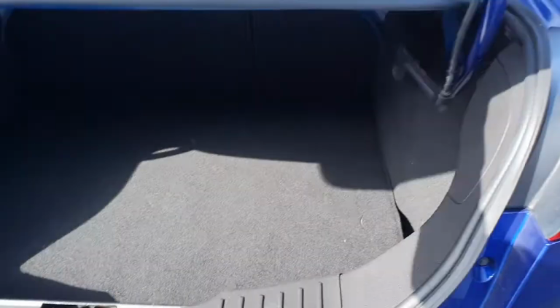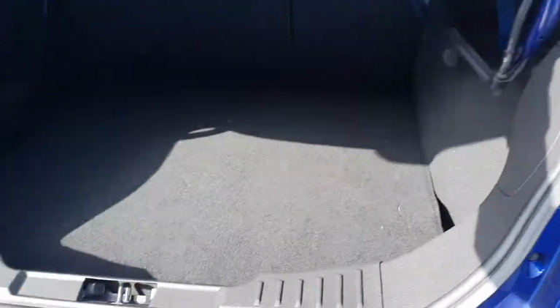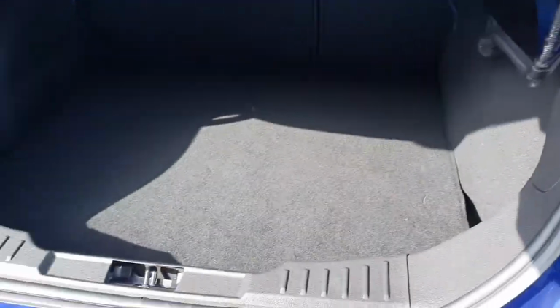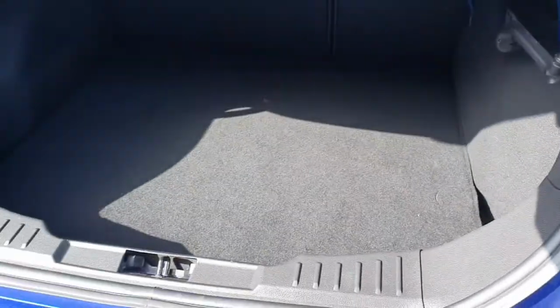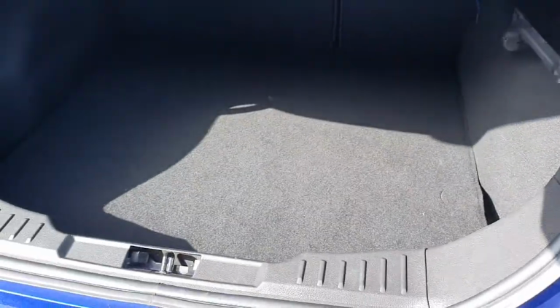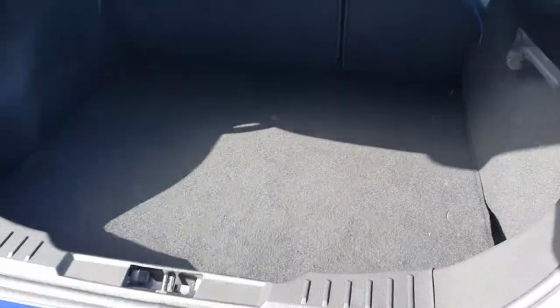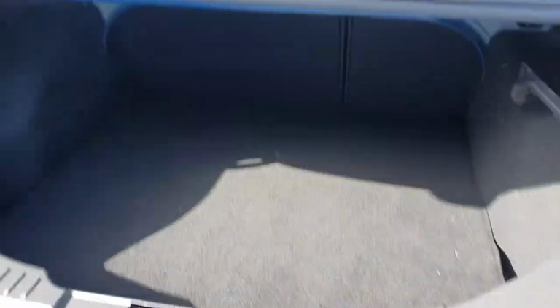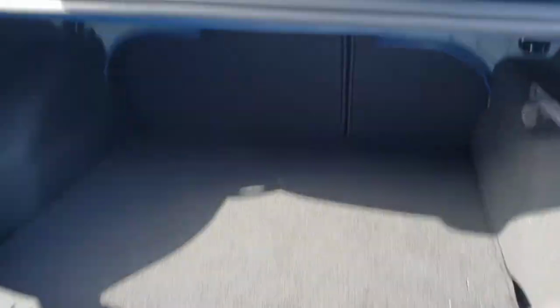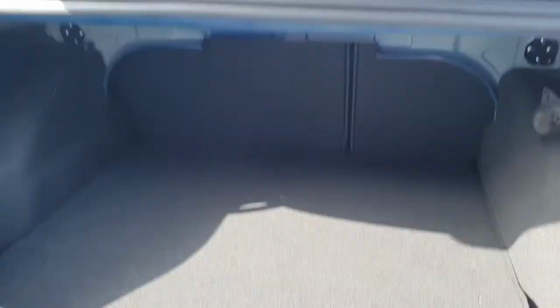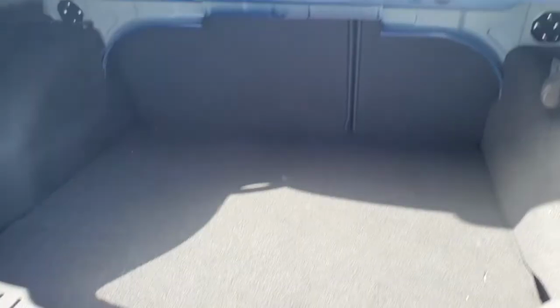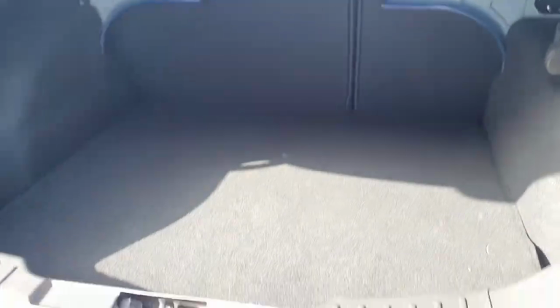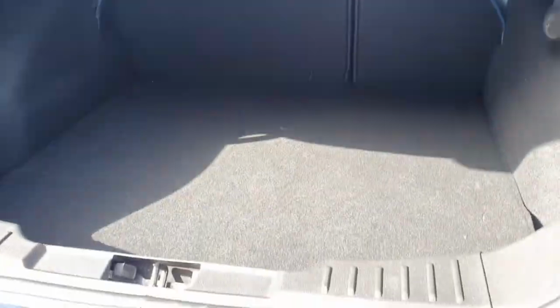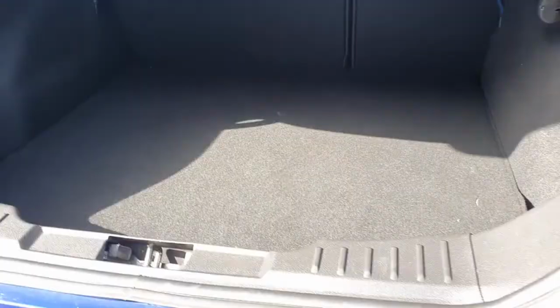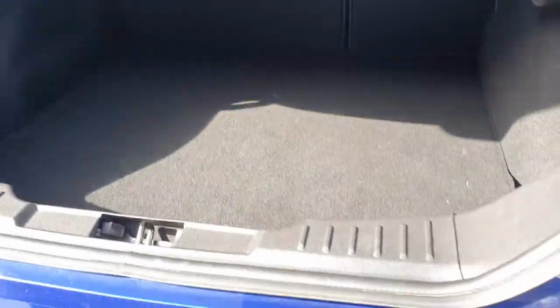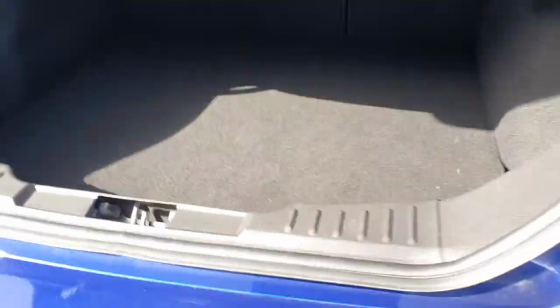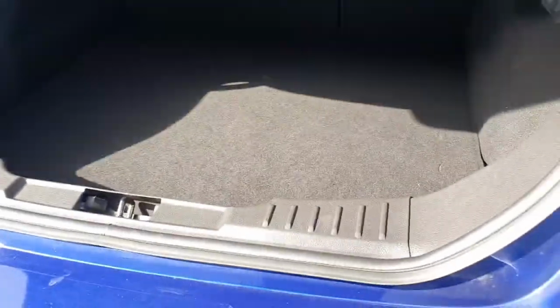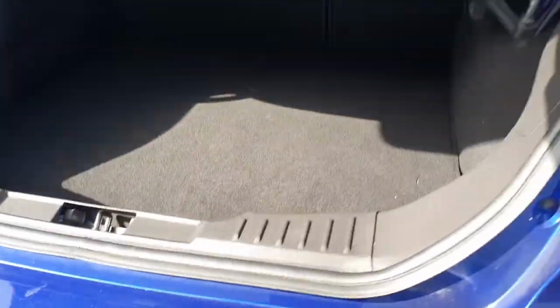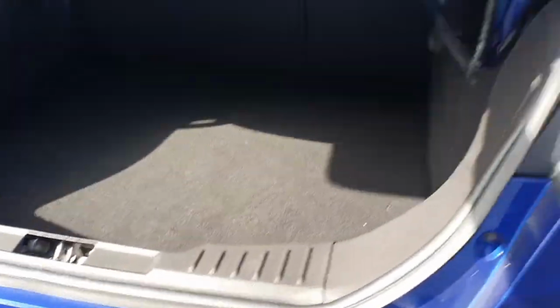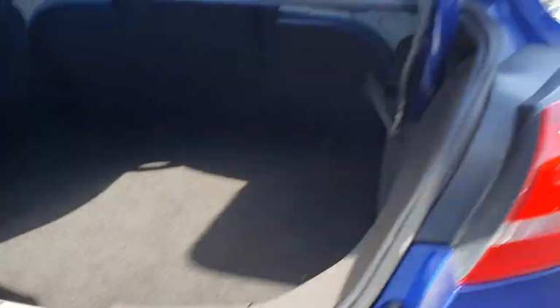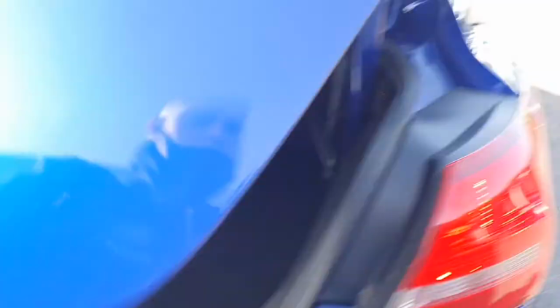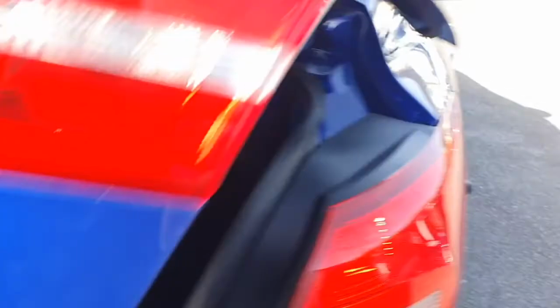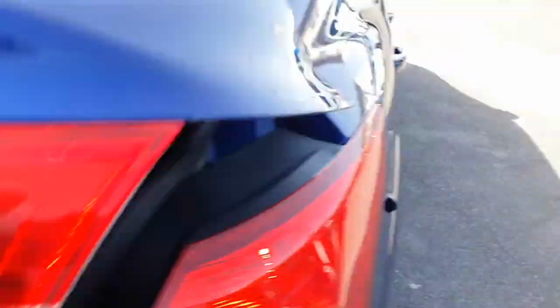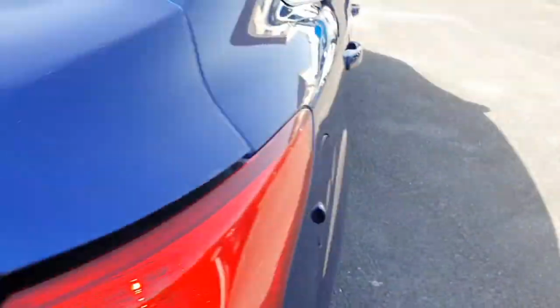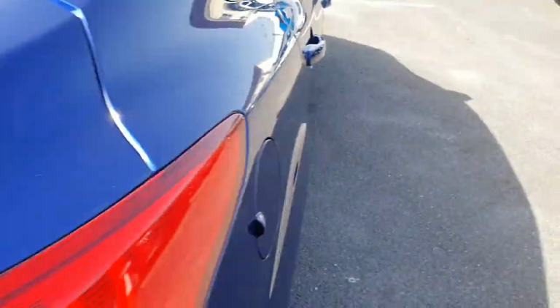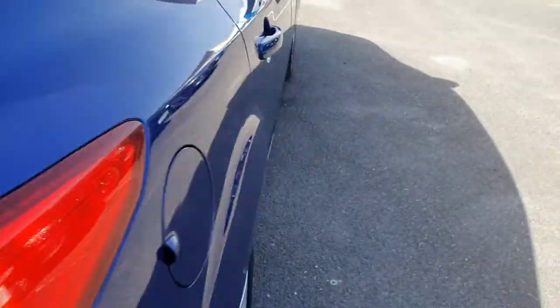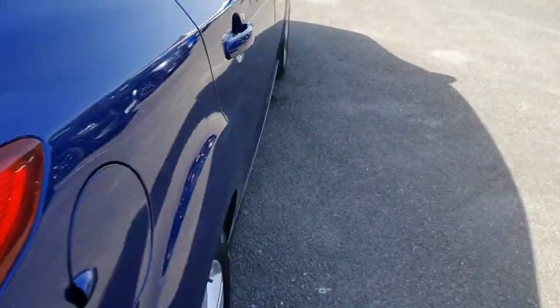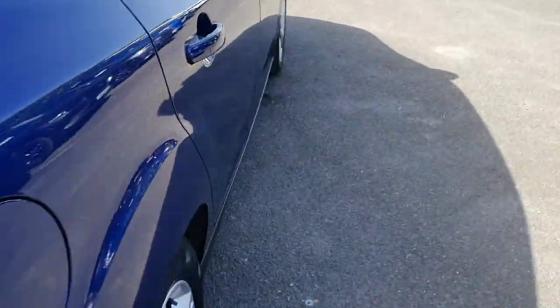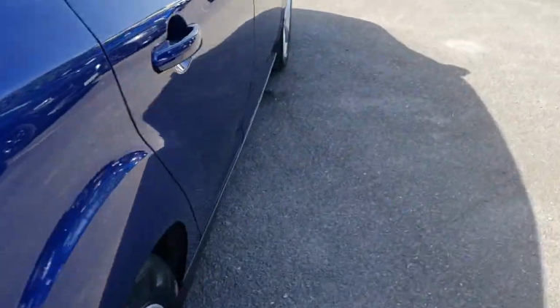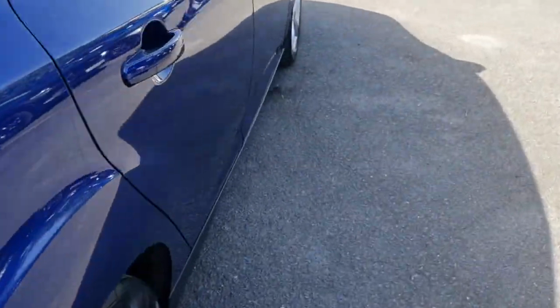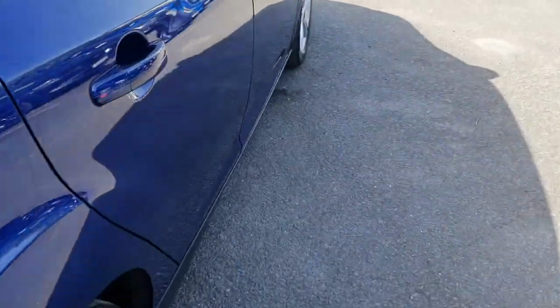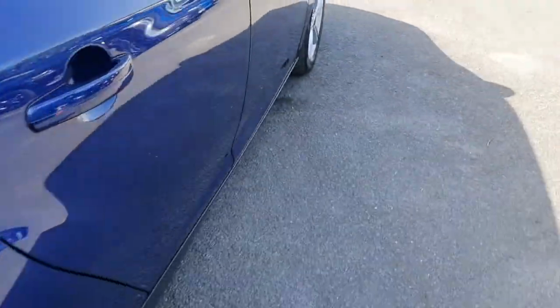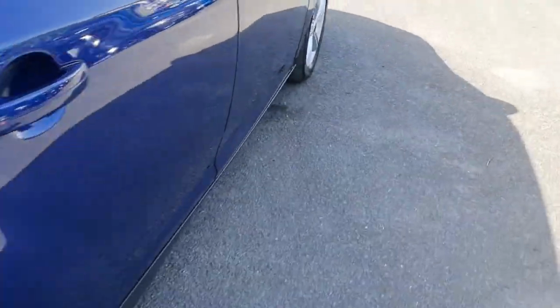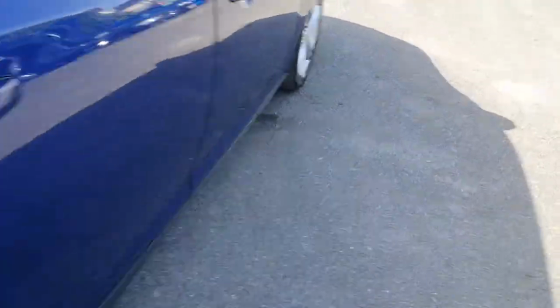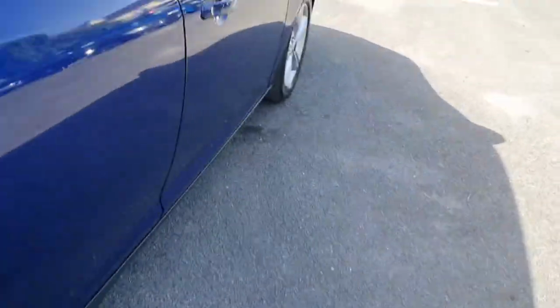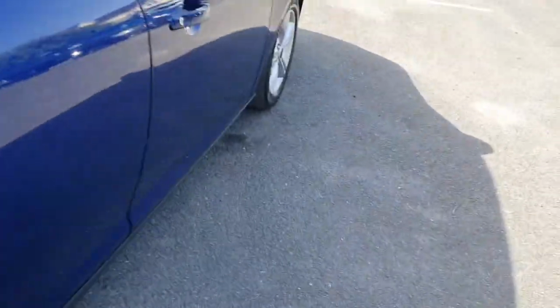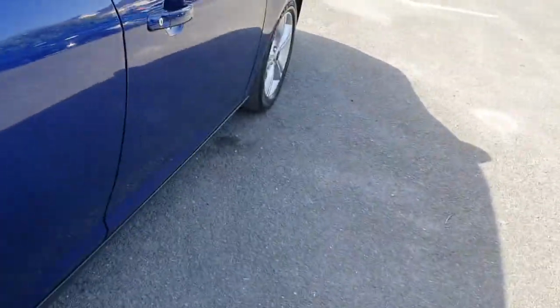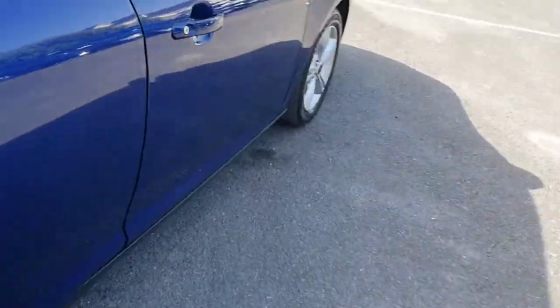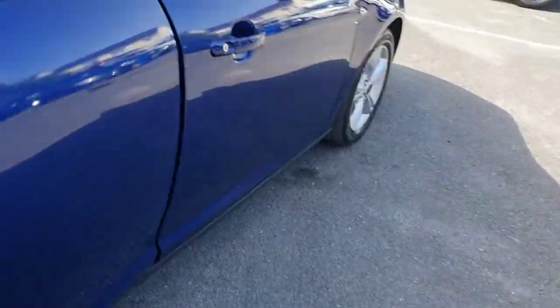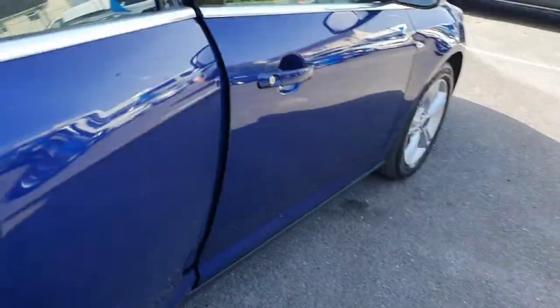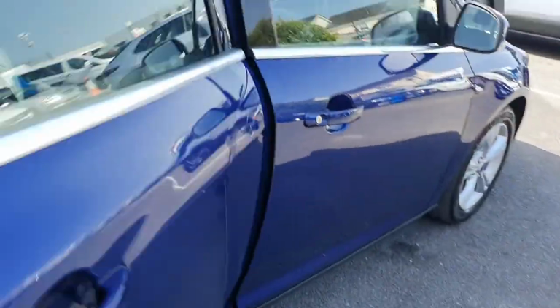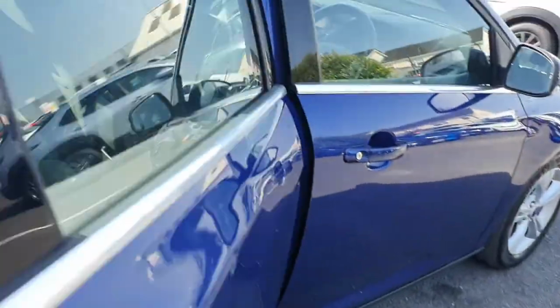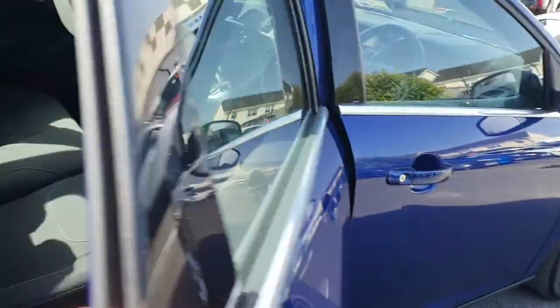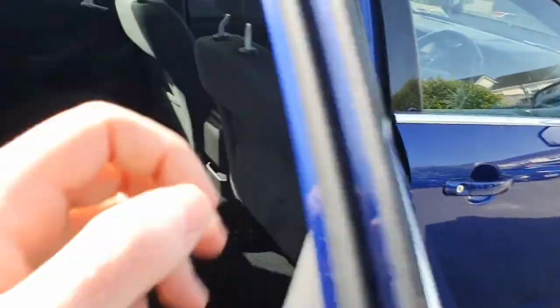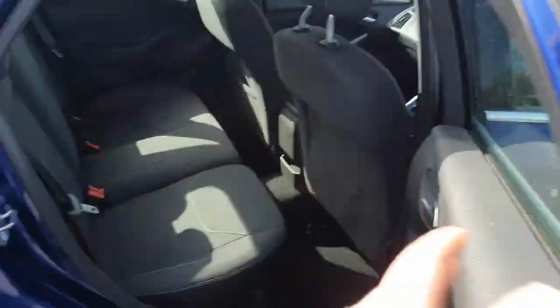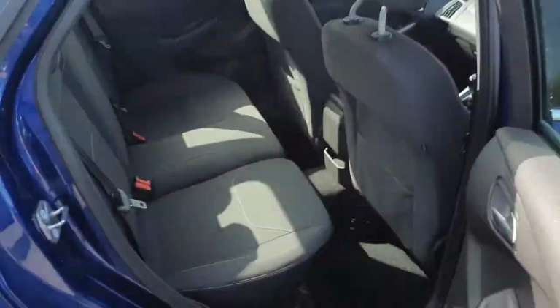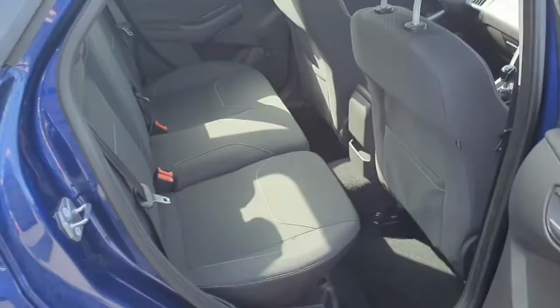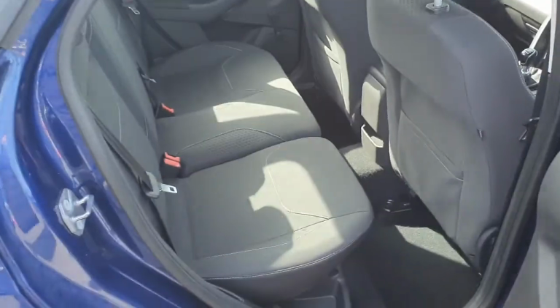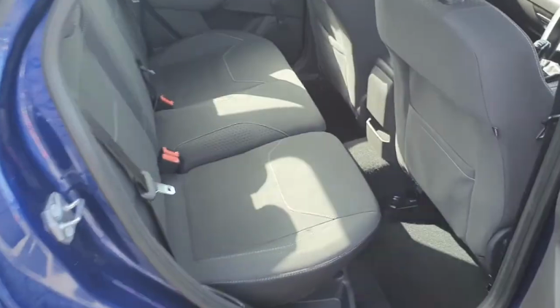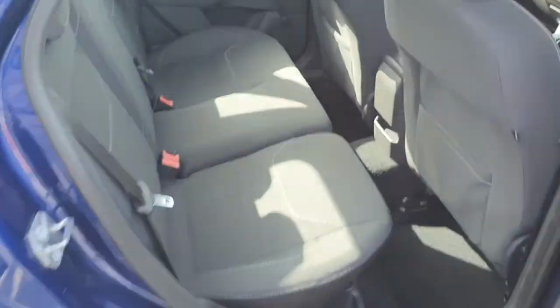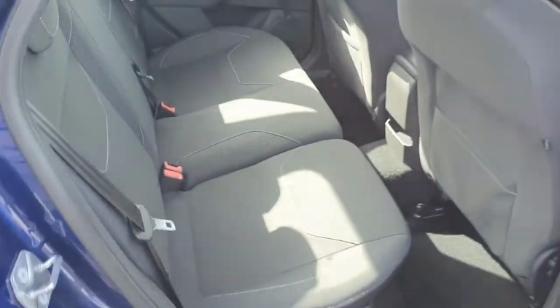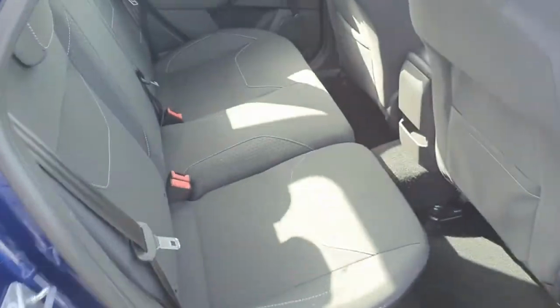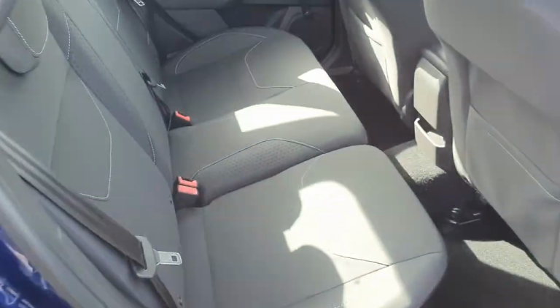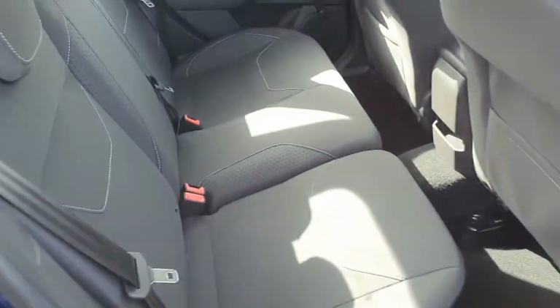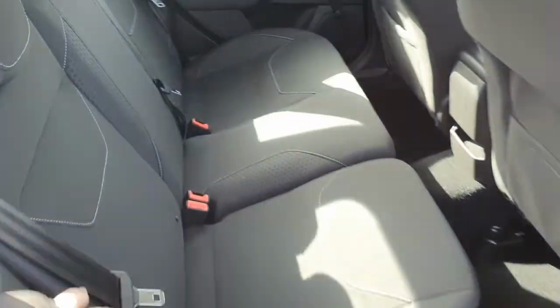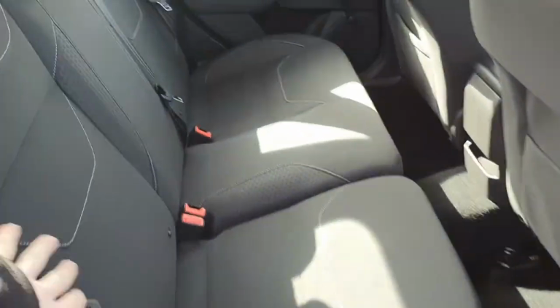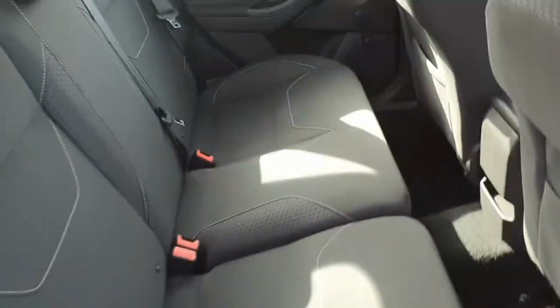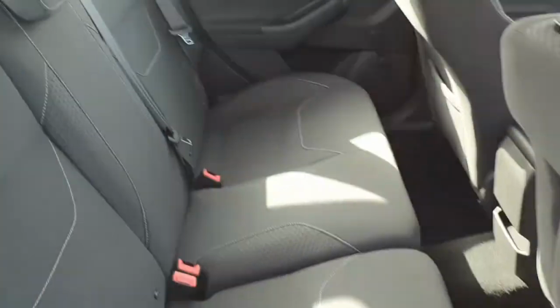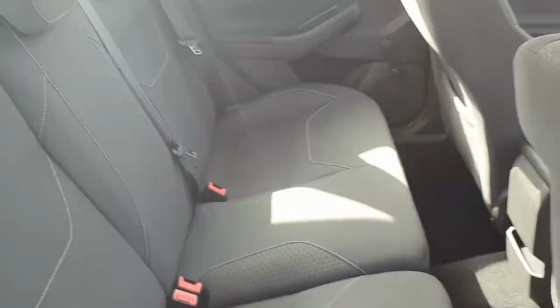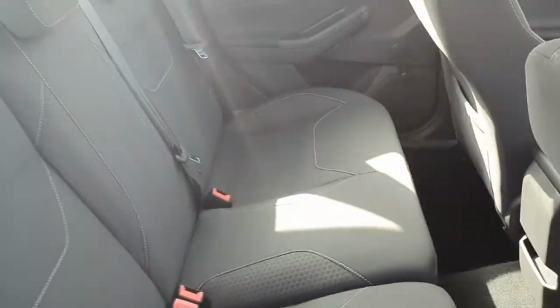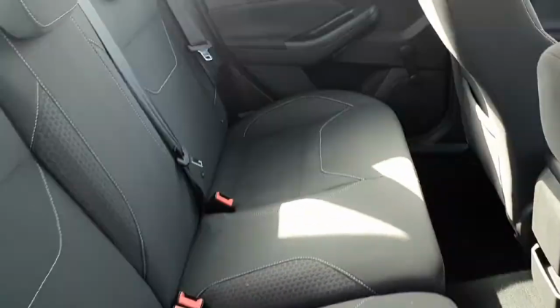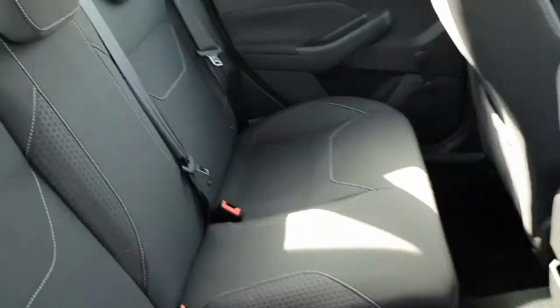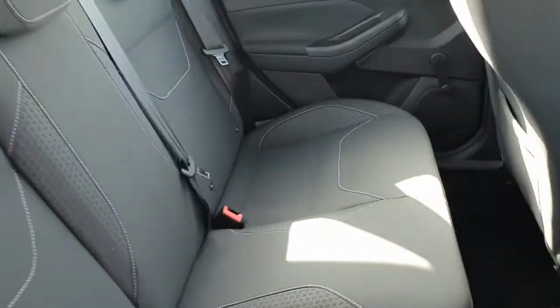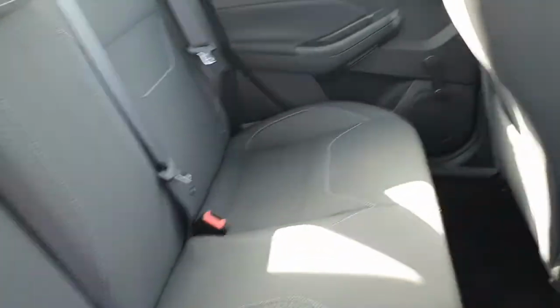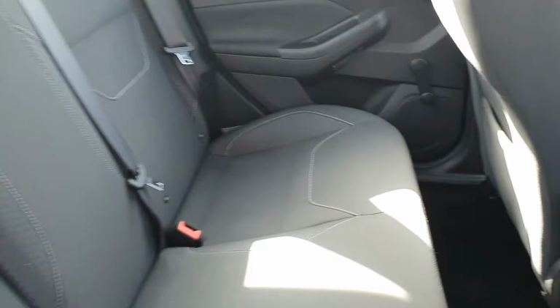Plenty of boot space inside. Take a look inside the vehicle — plenty of space in the back.